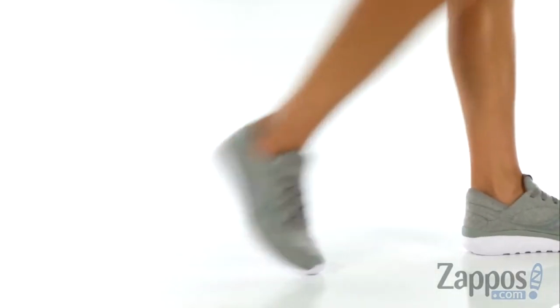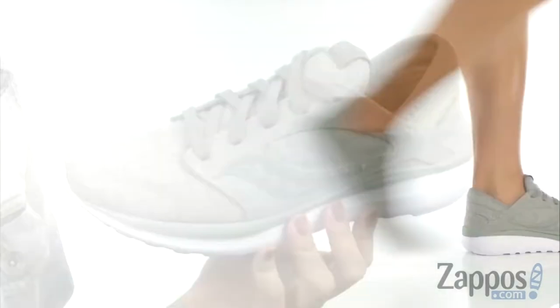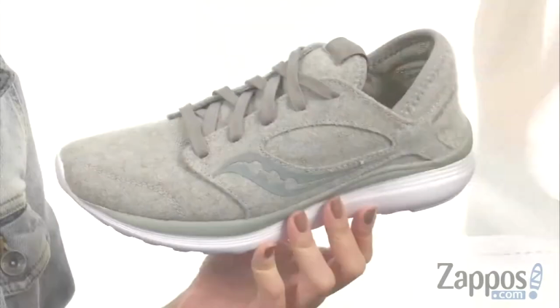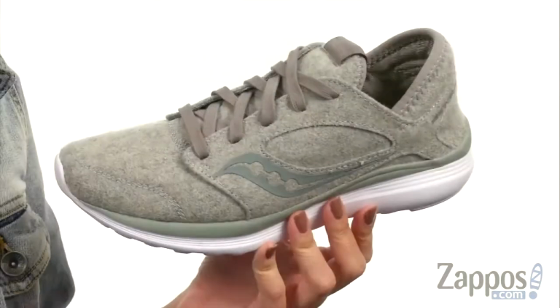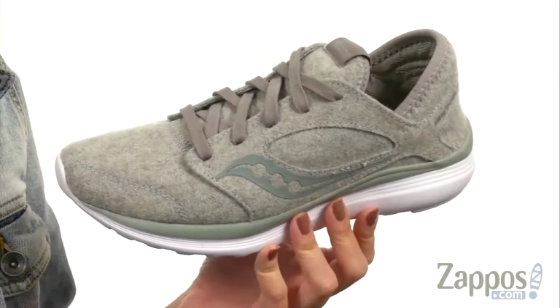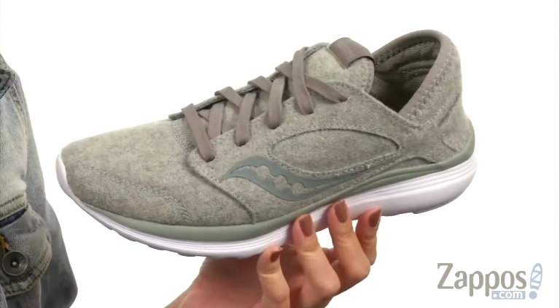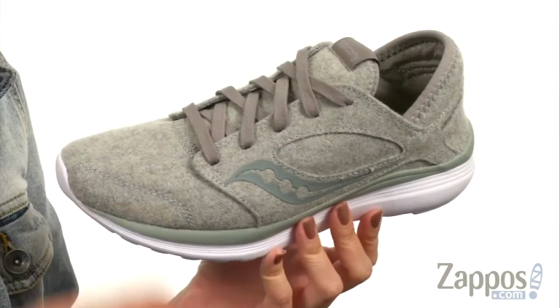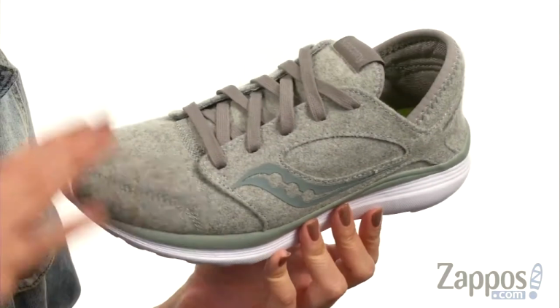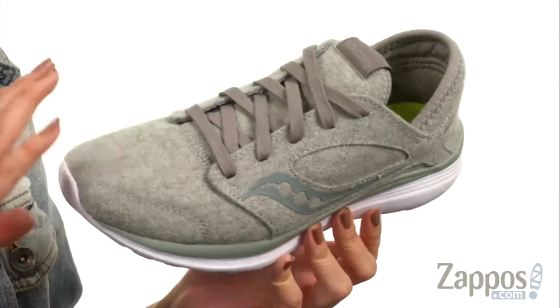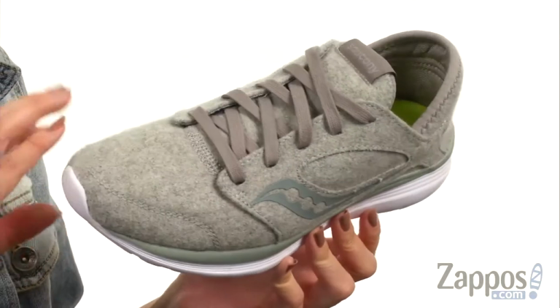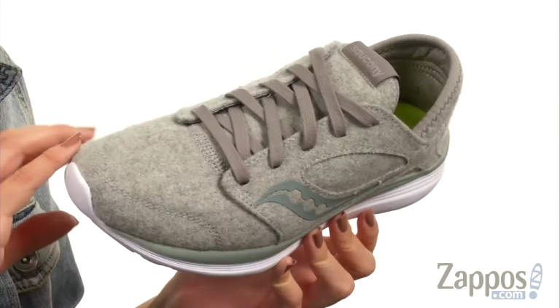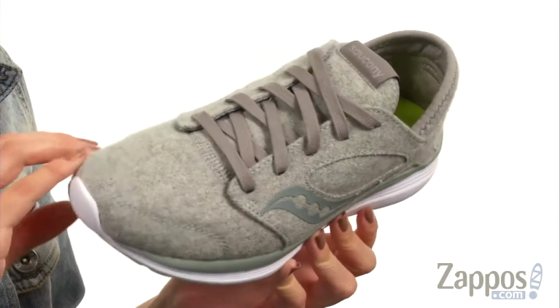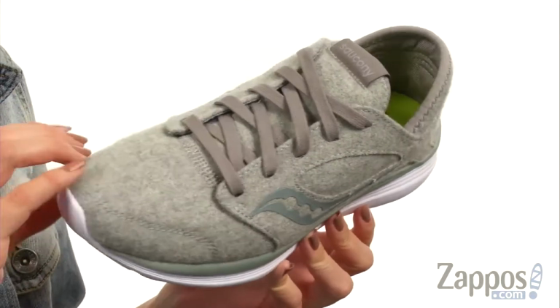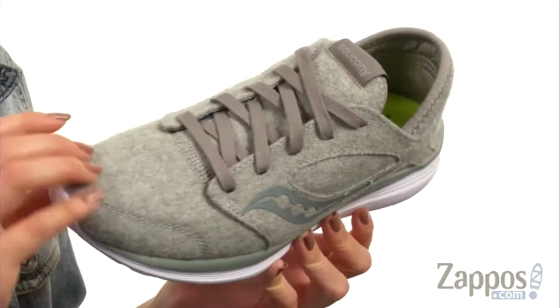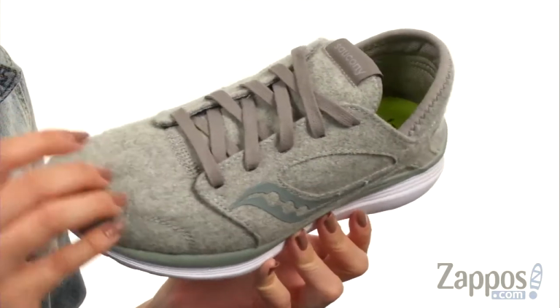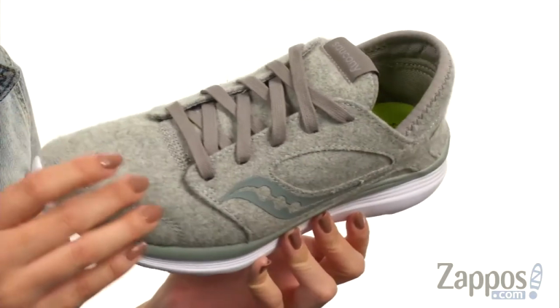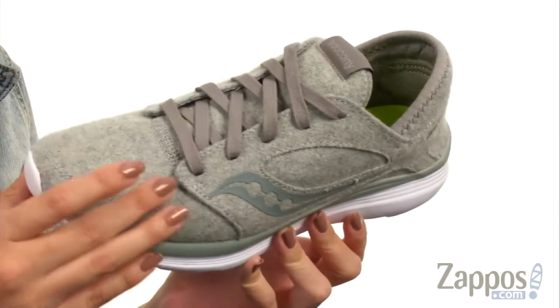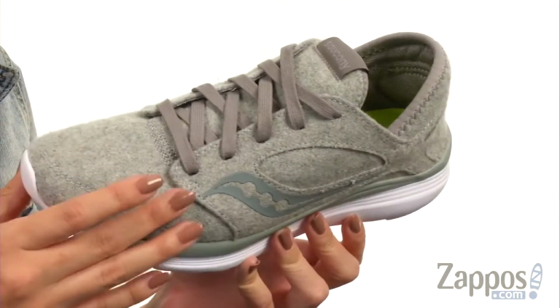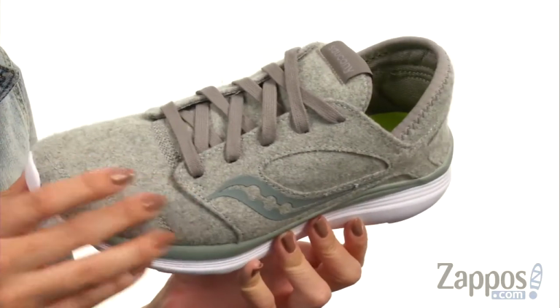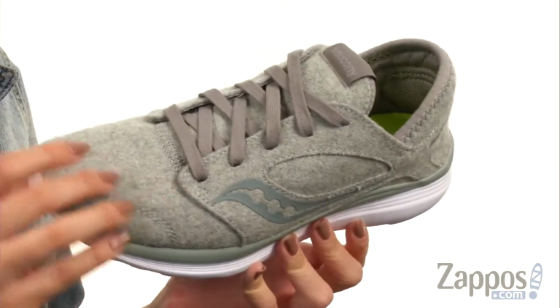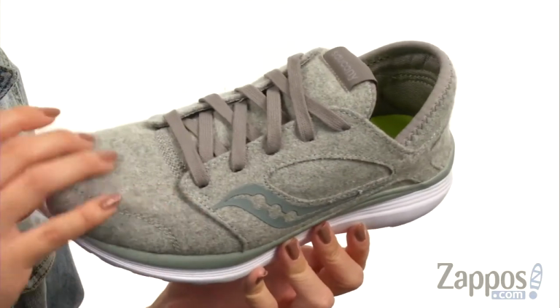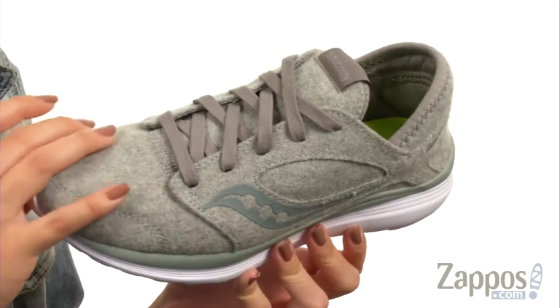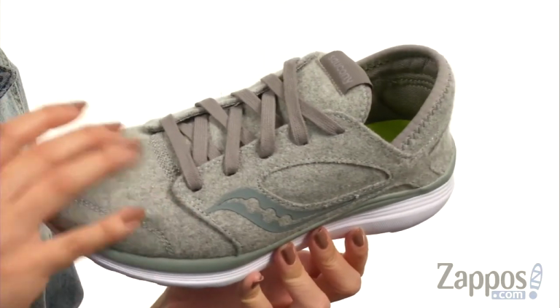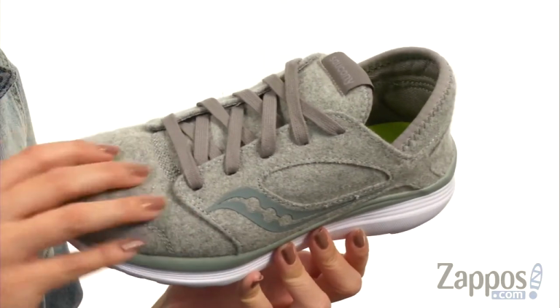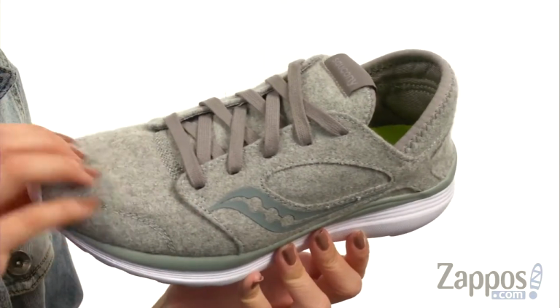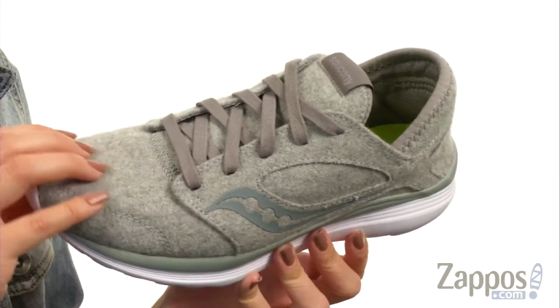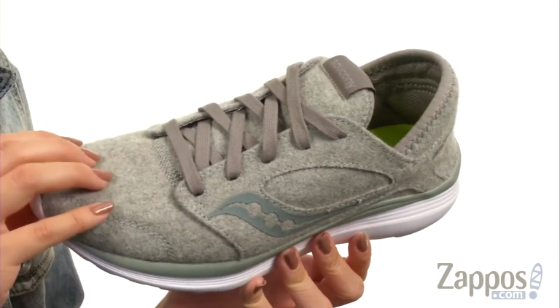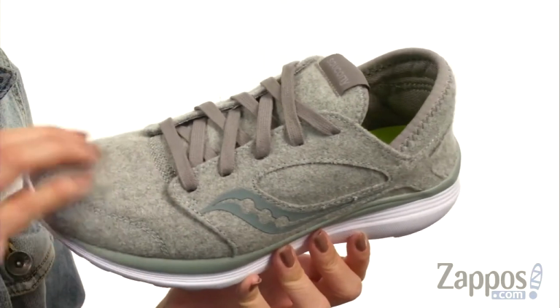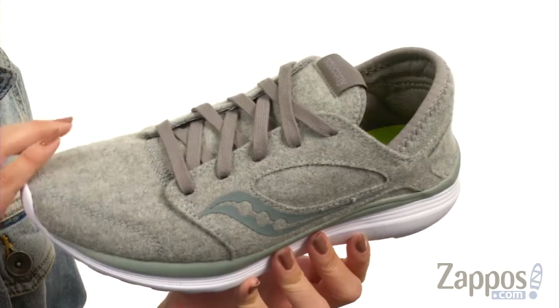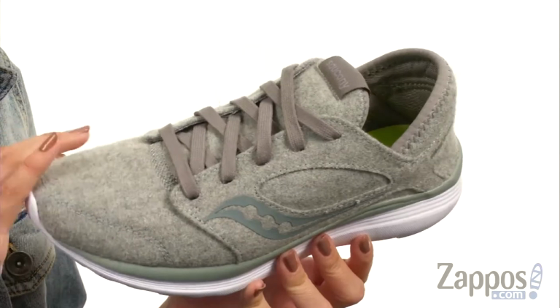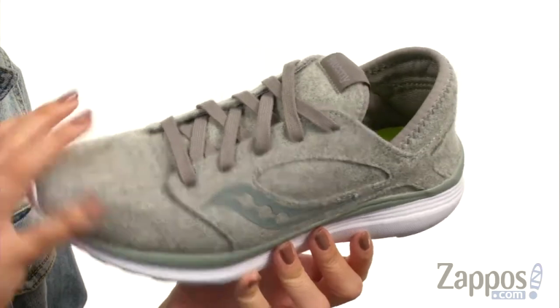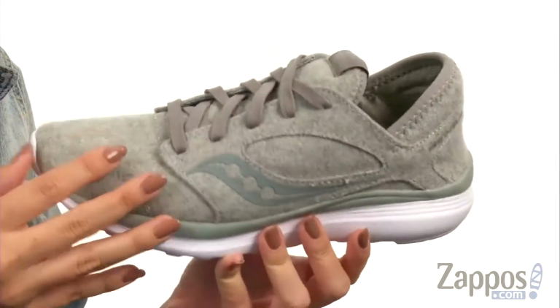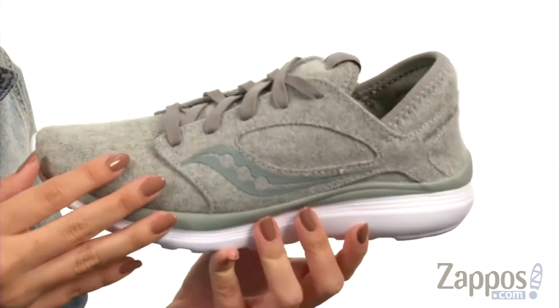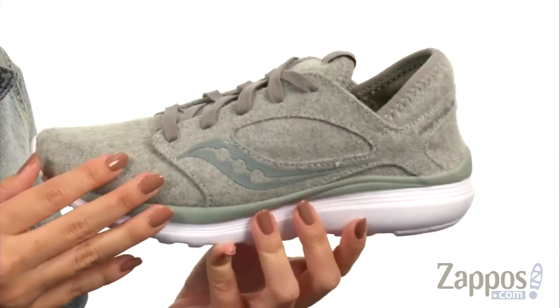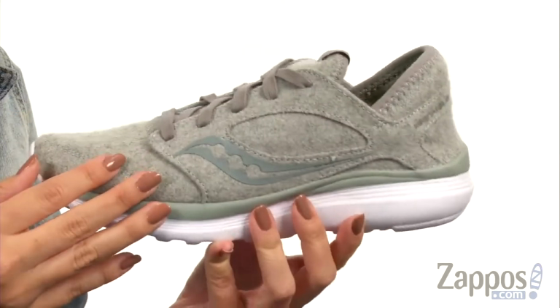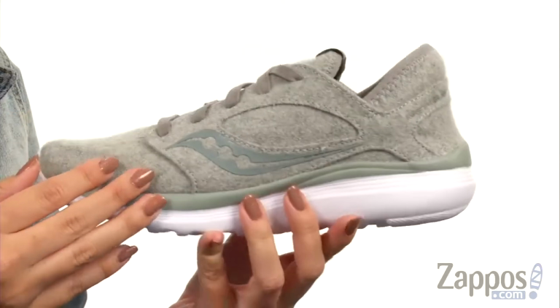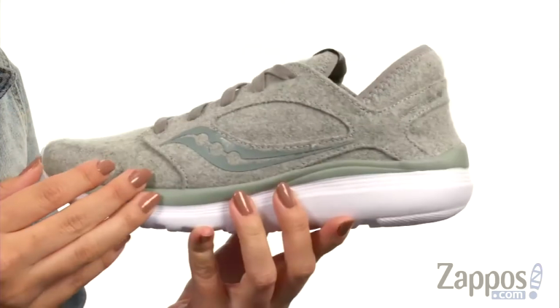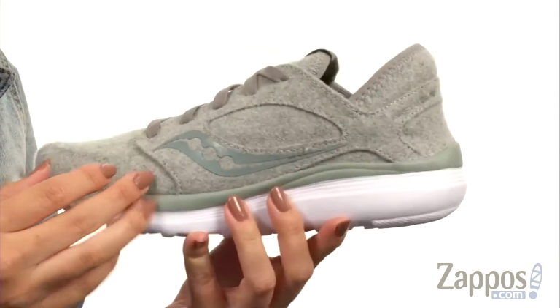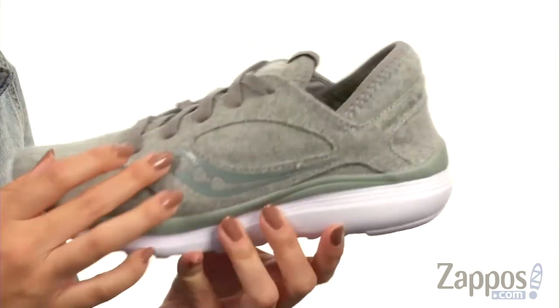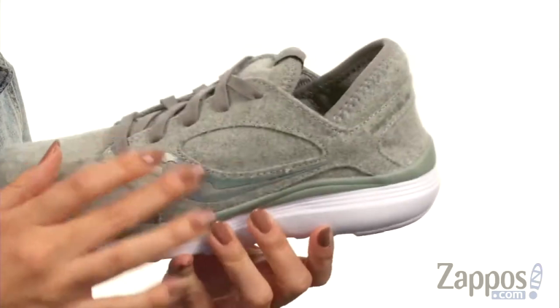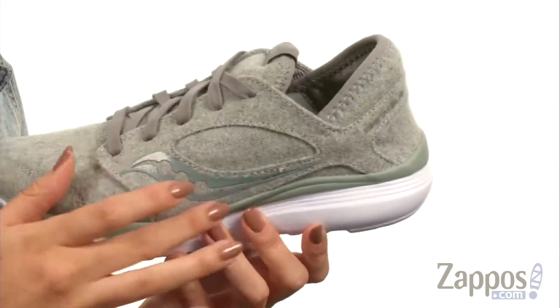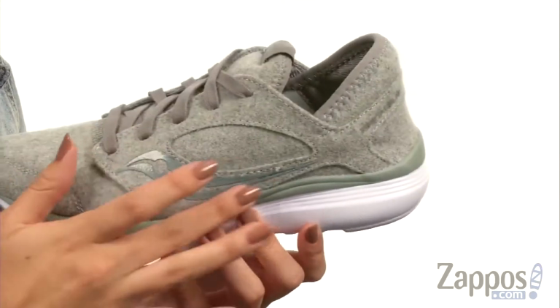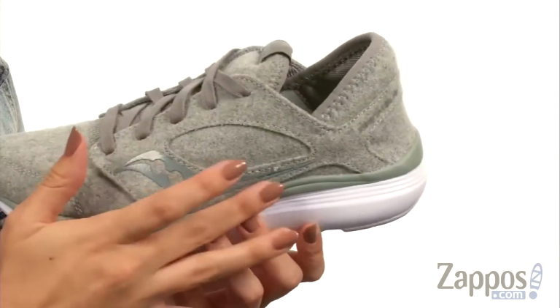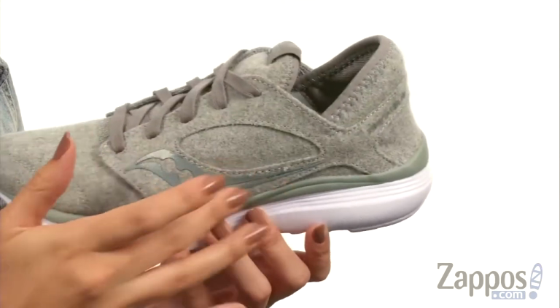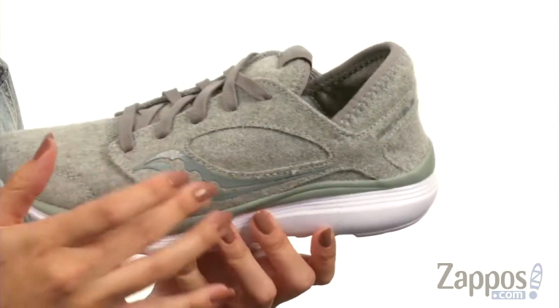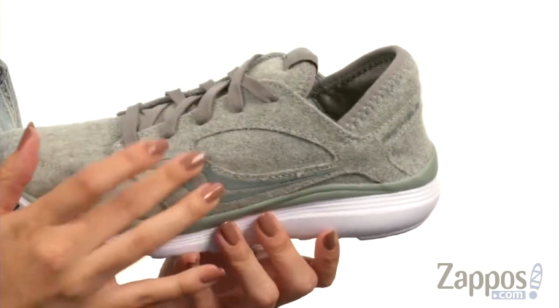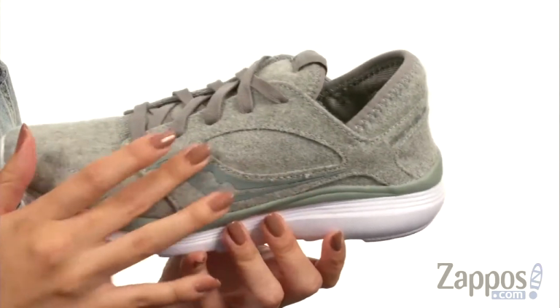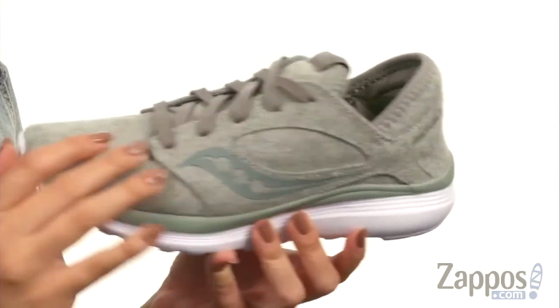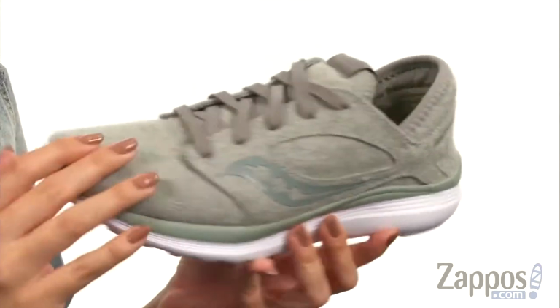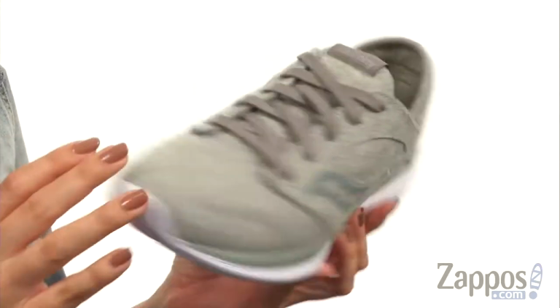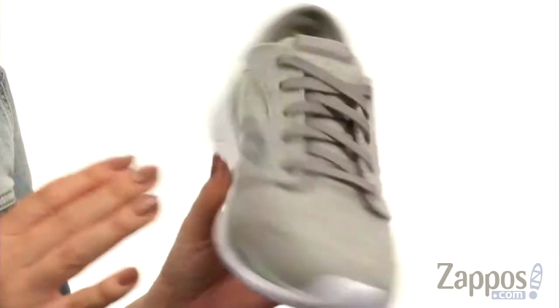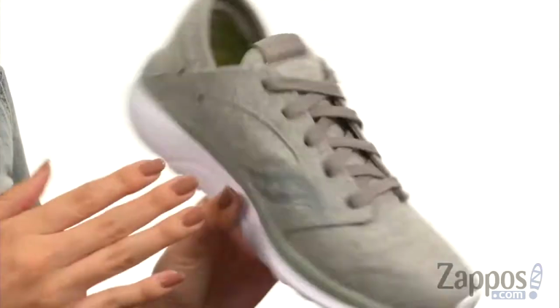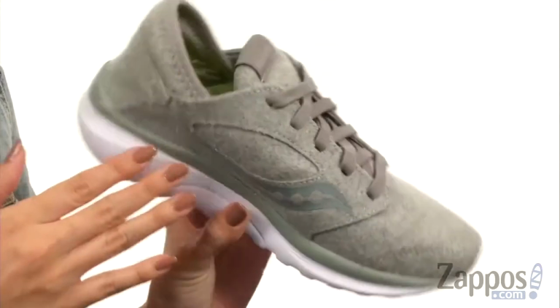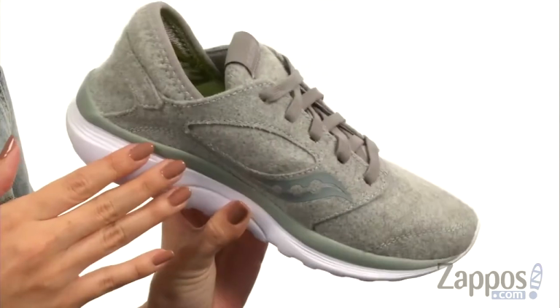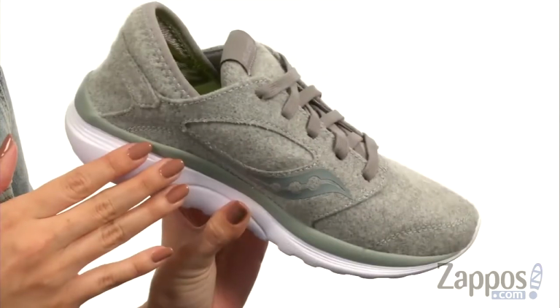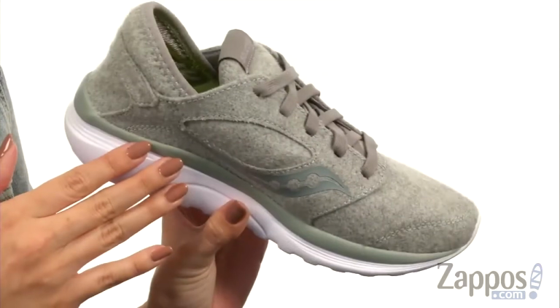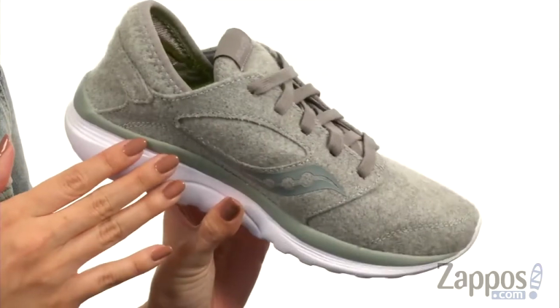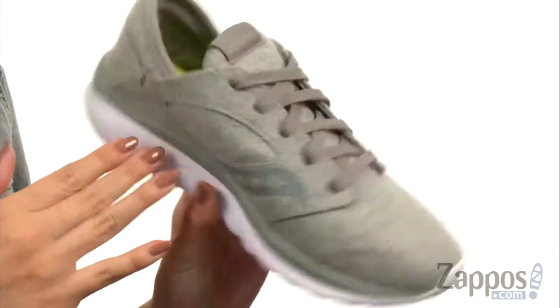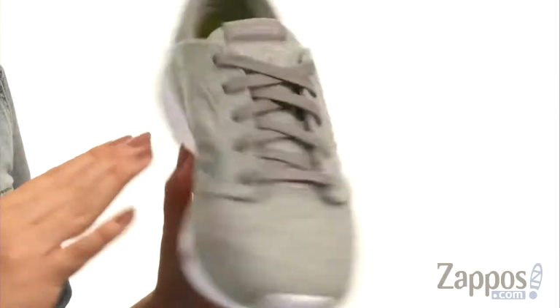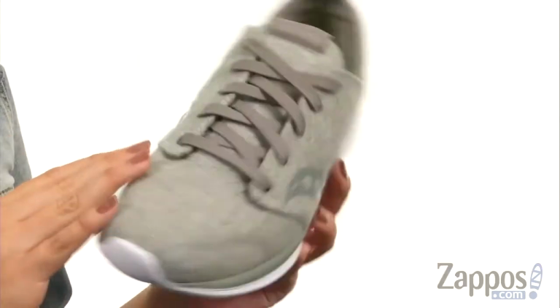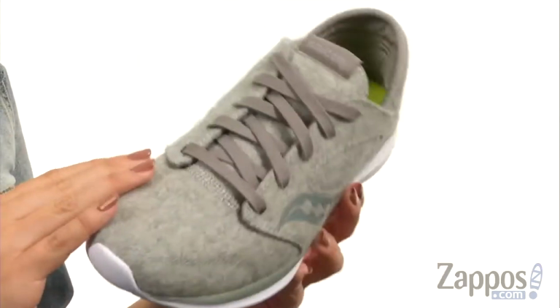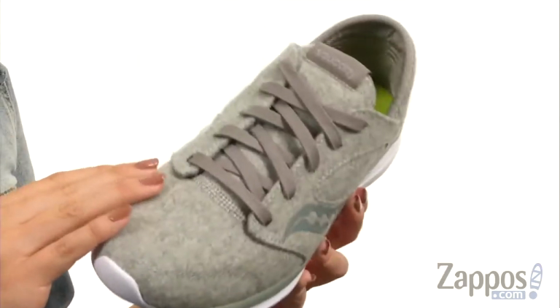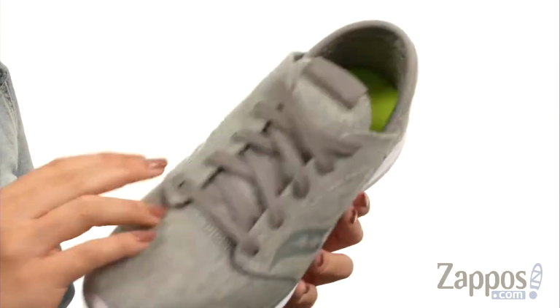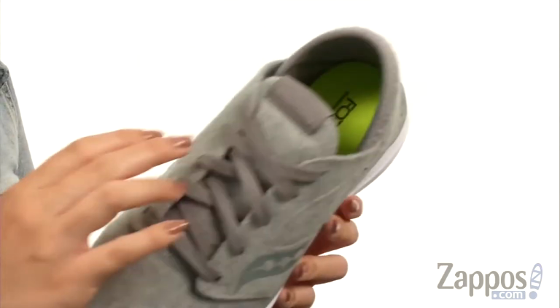These shoes are made with a heathered wool upper — it's nice and soft, really cozy. It's got the signature stripe on the sides.